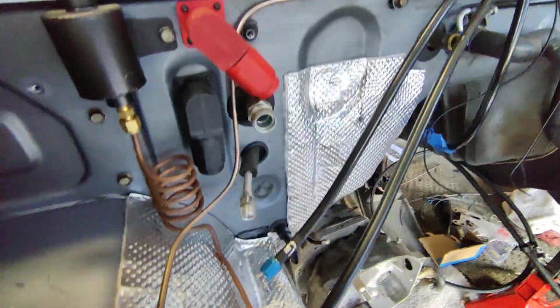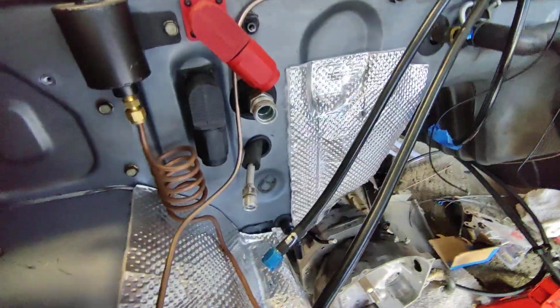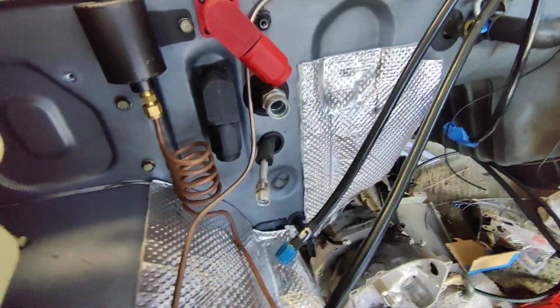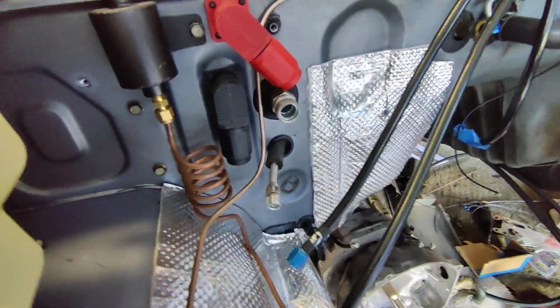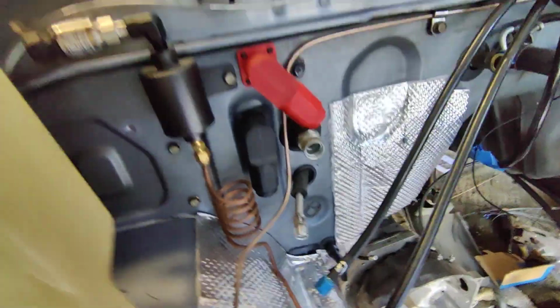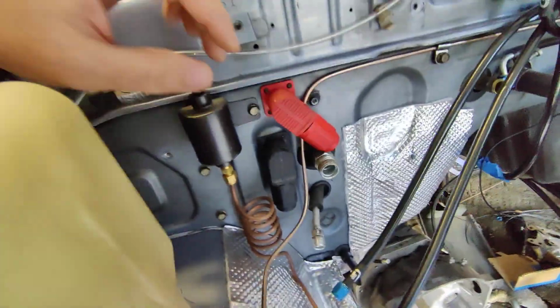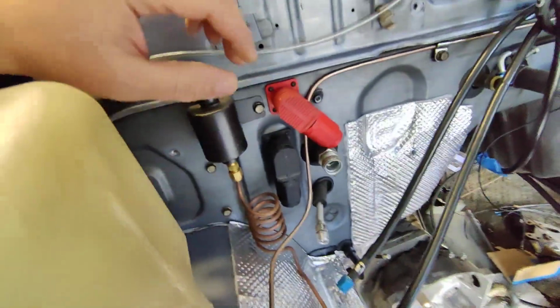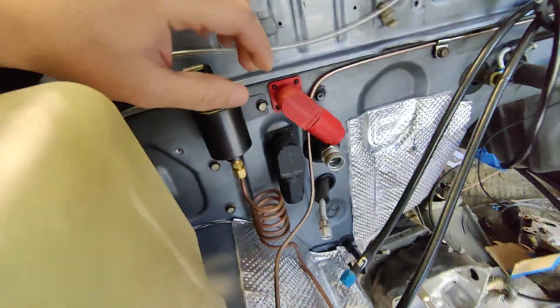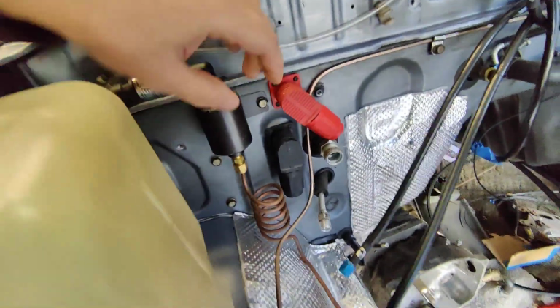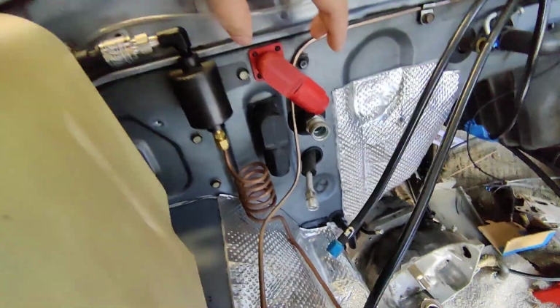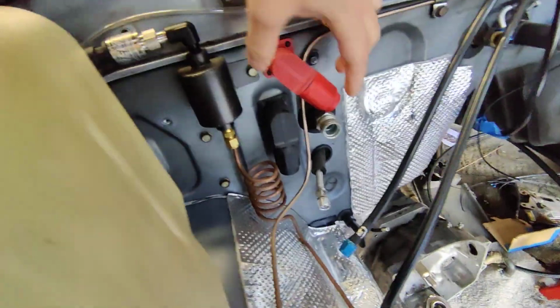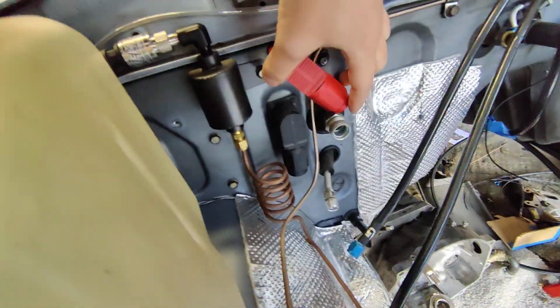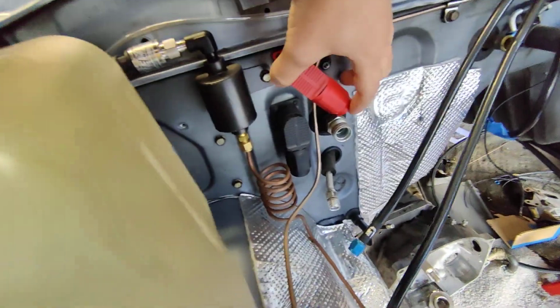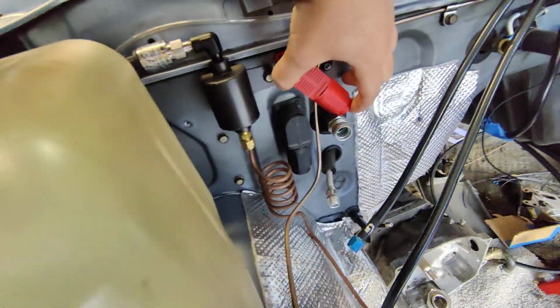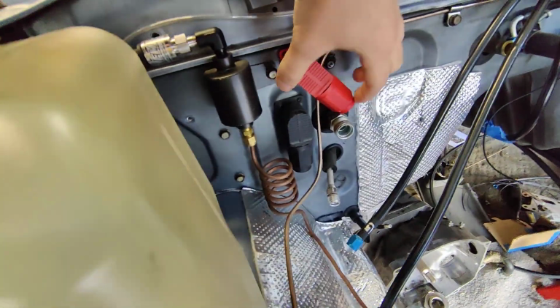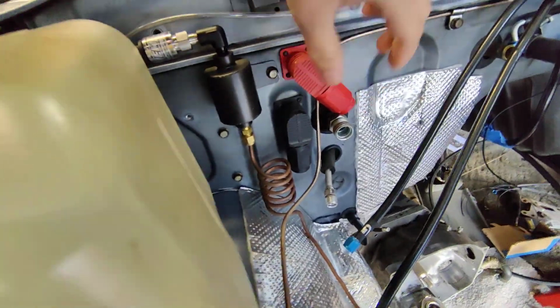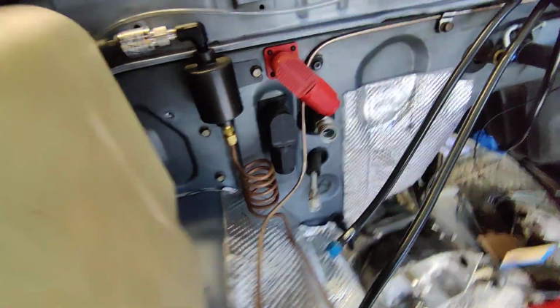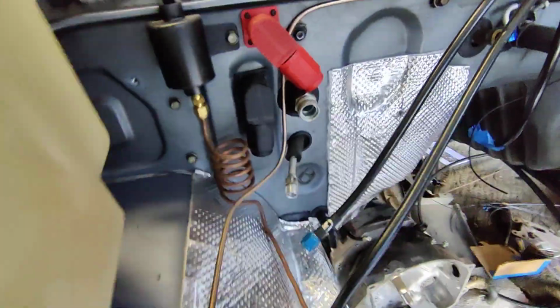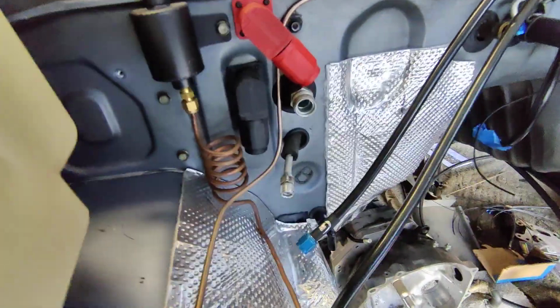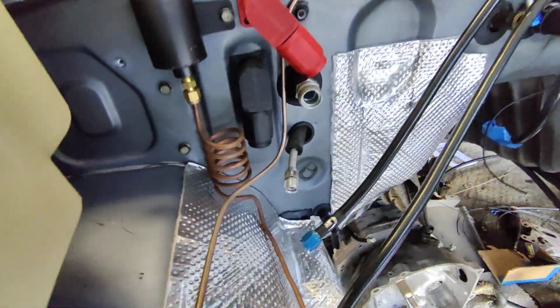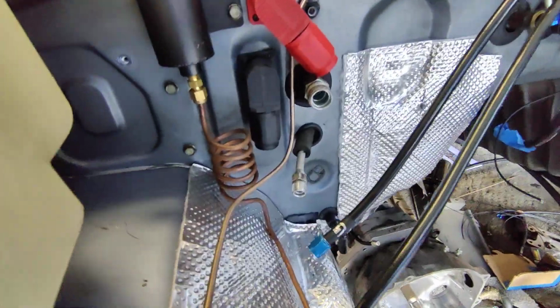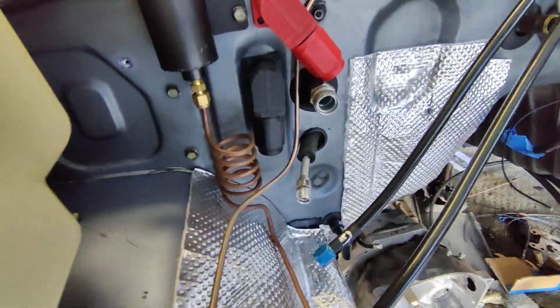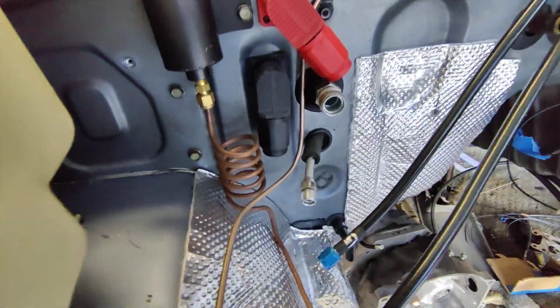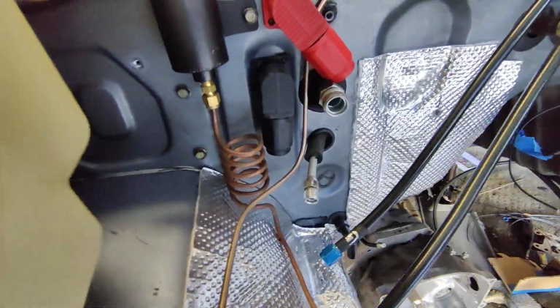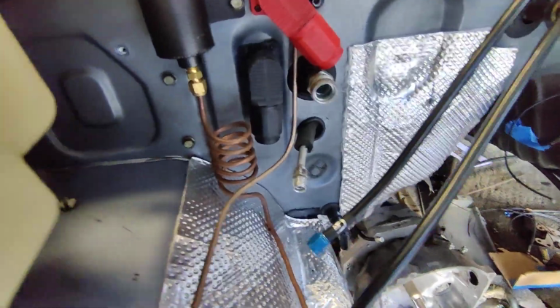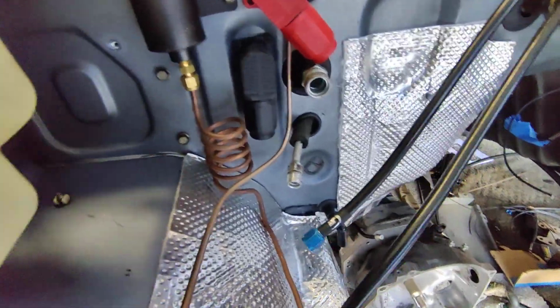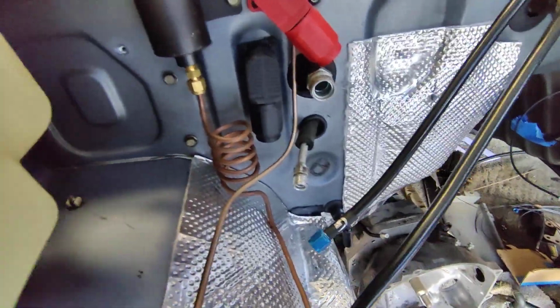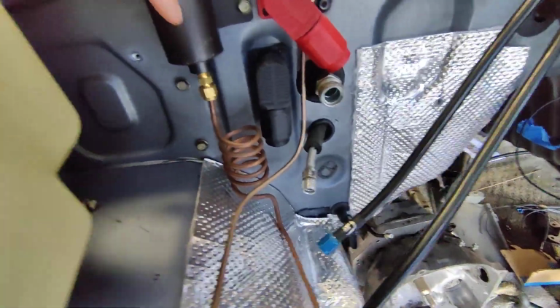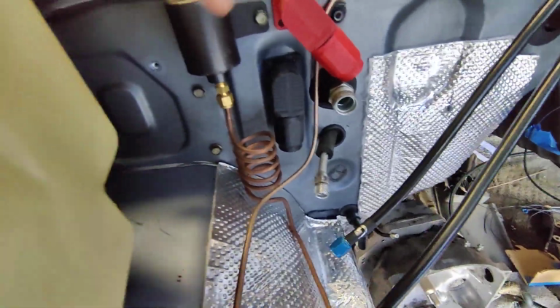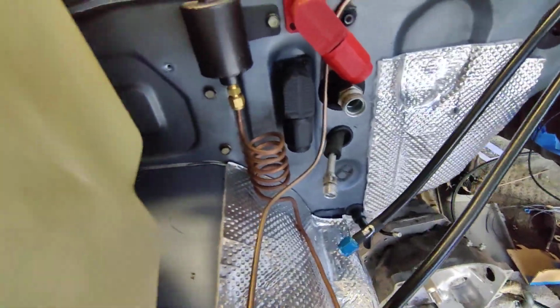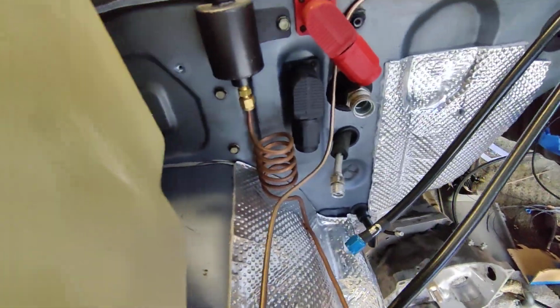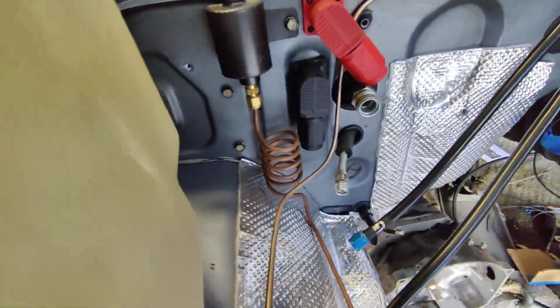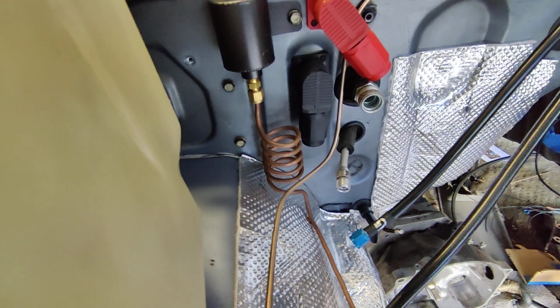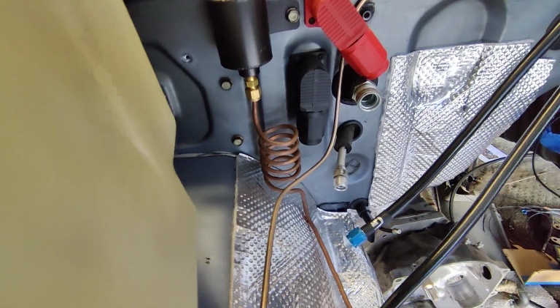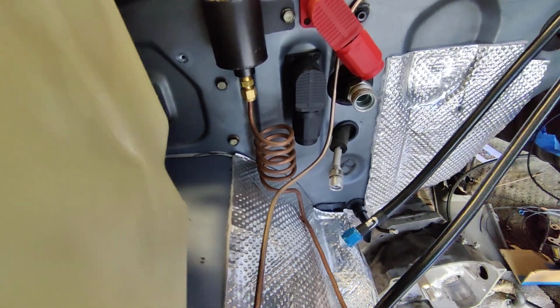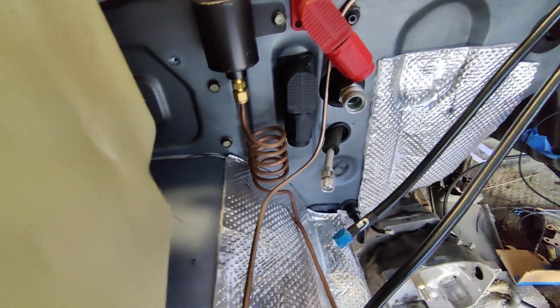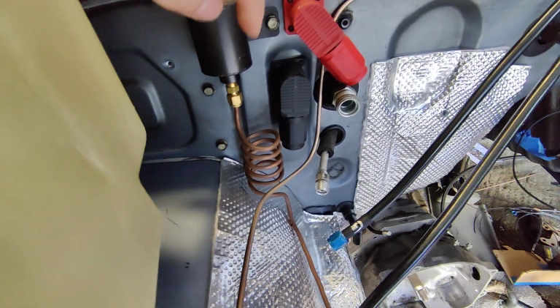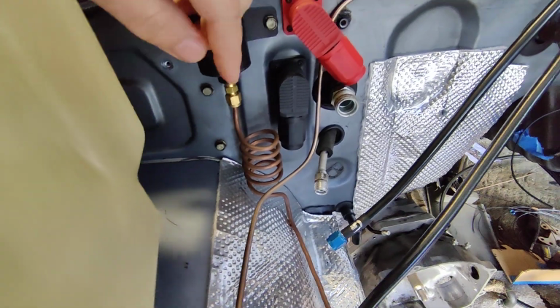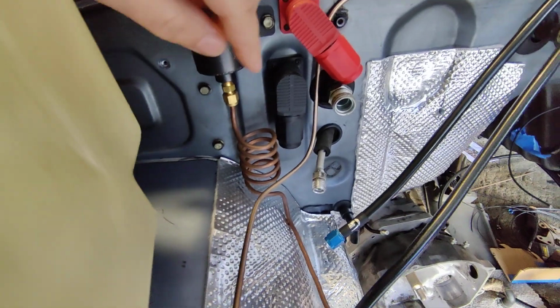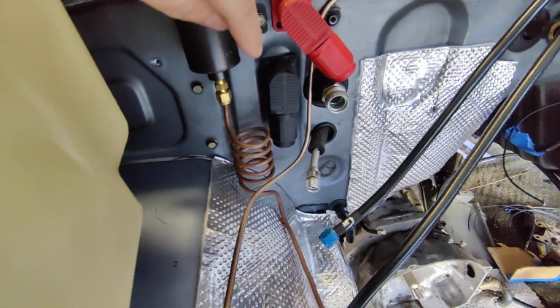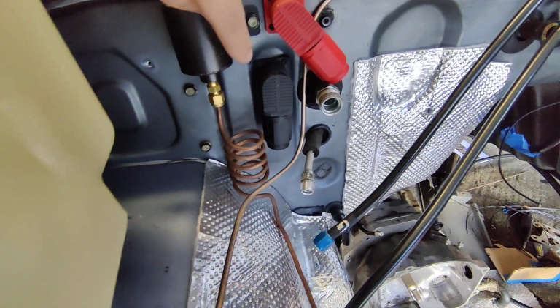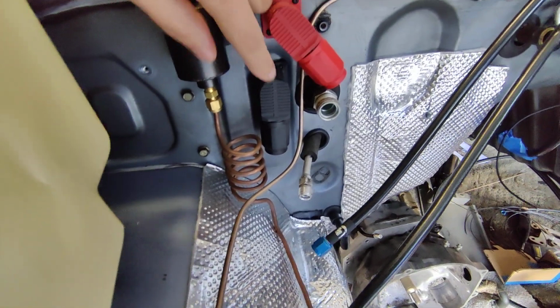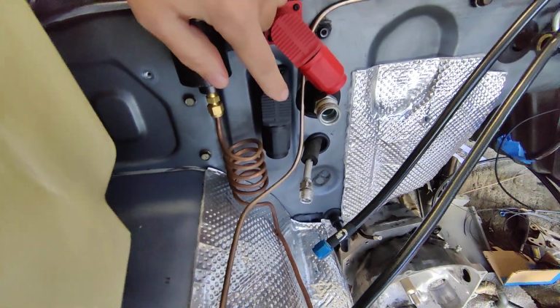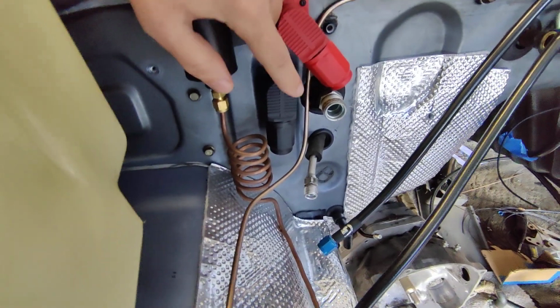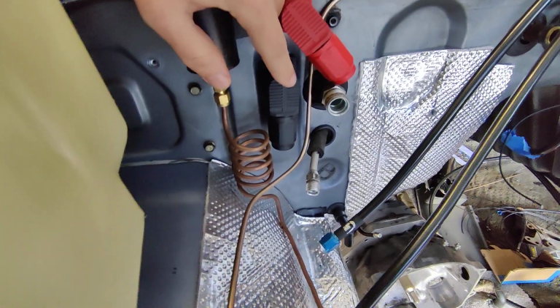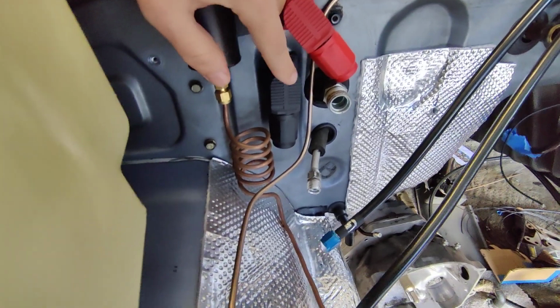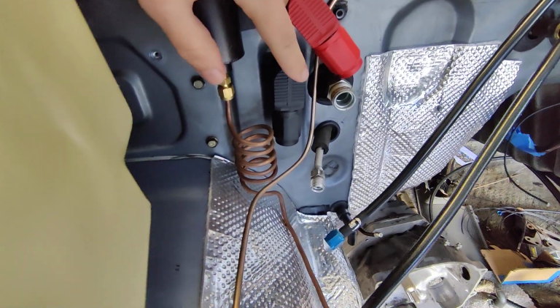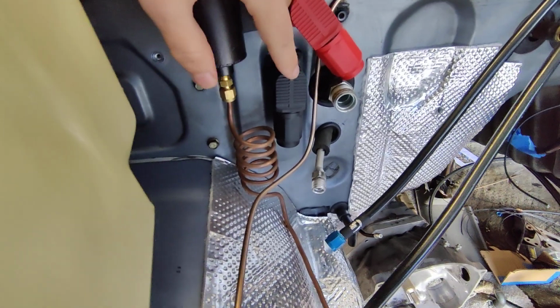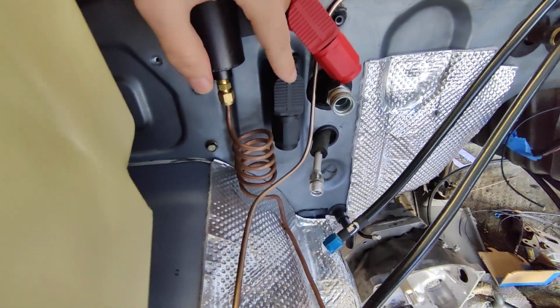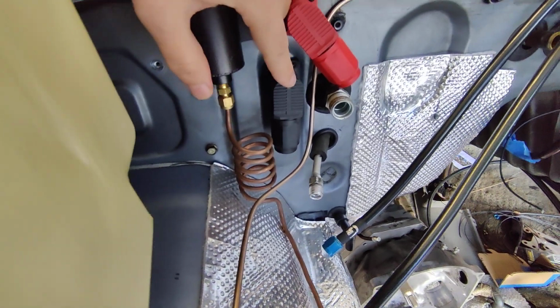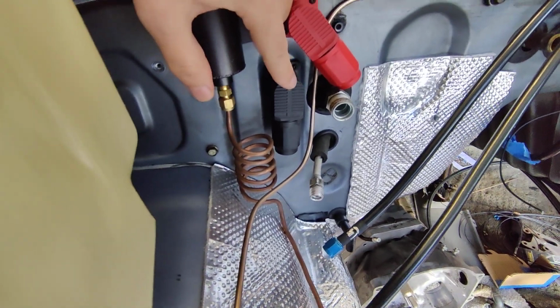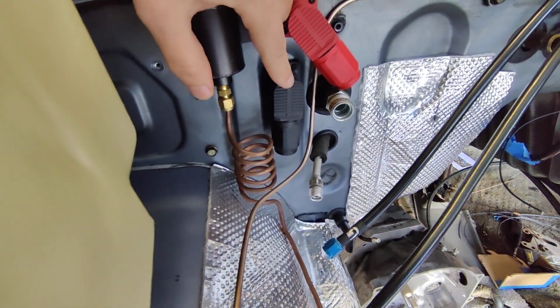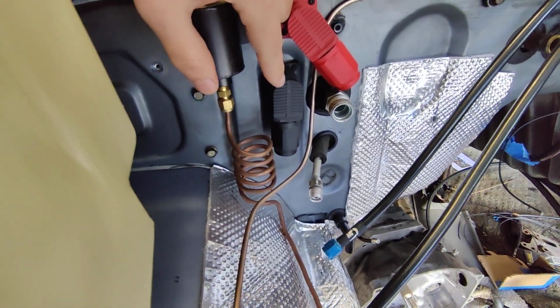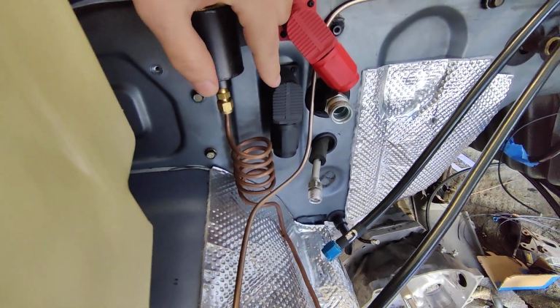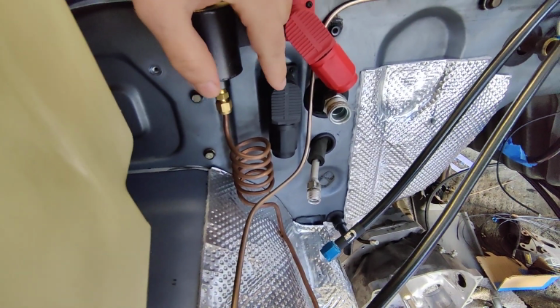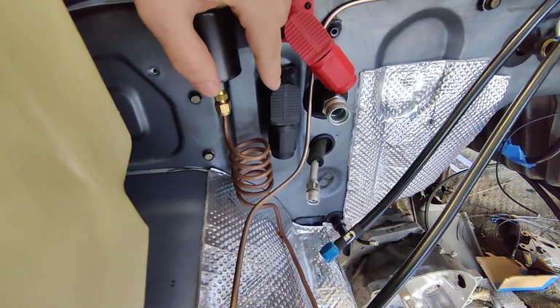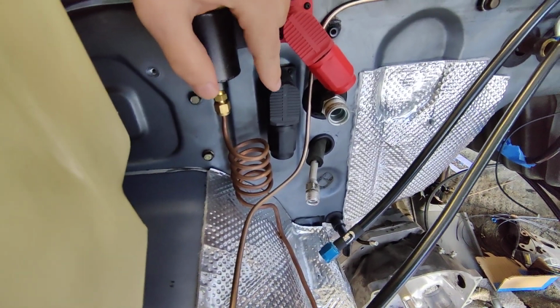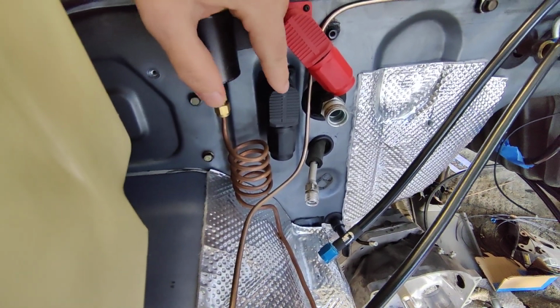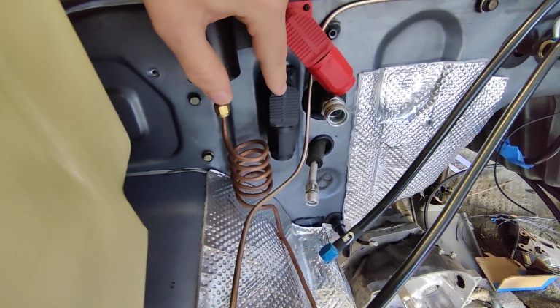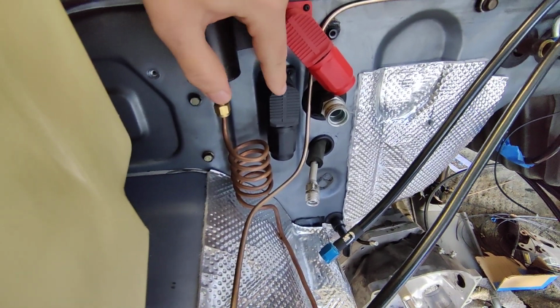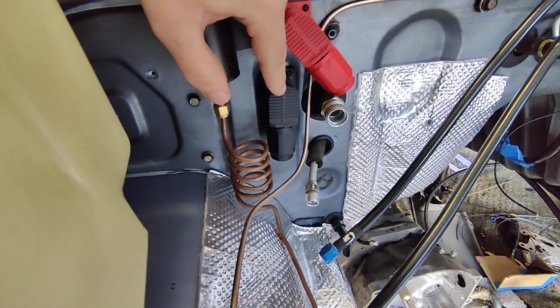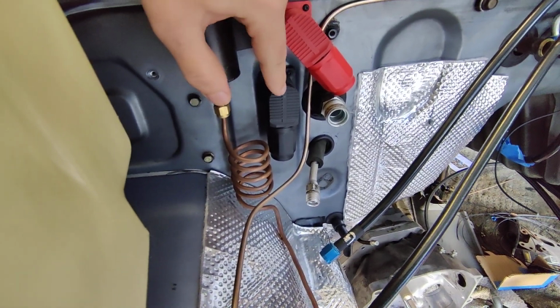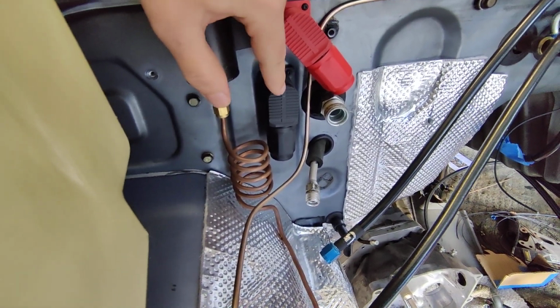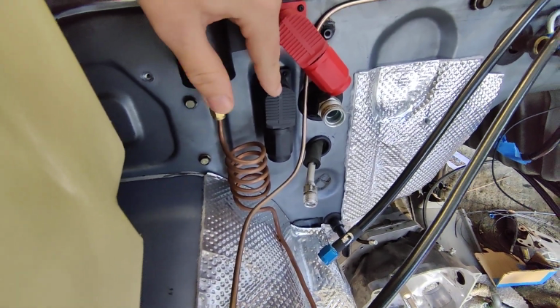What I did here, of course, is I routed around the air conditioning and the e-map canister. The point of the video is about grounding, right?